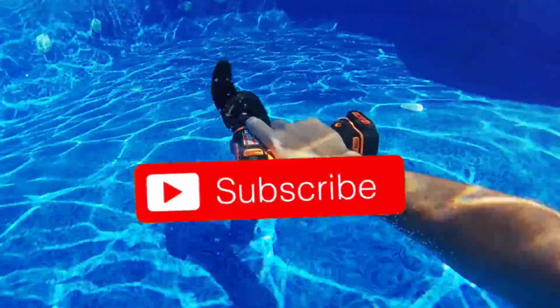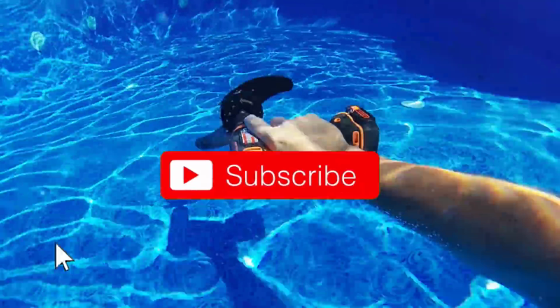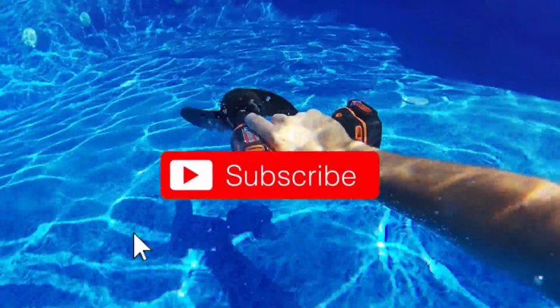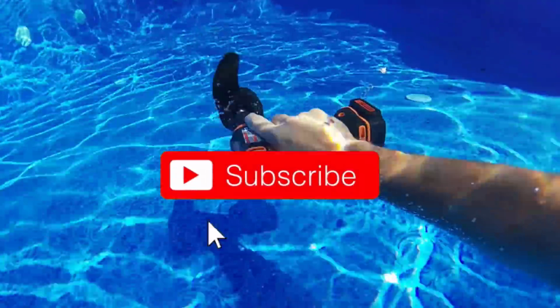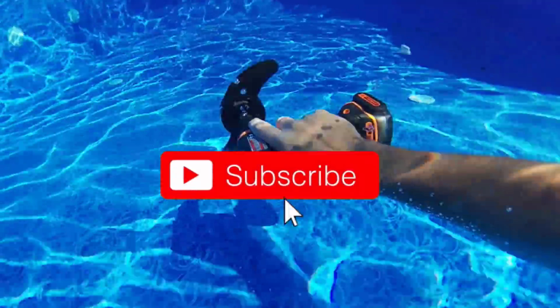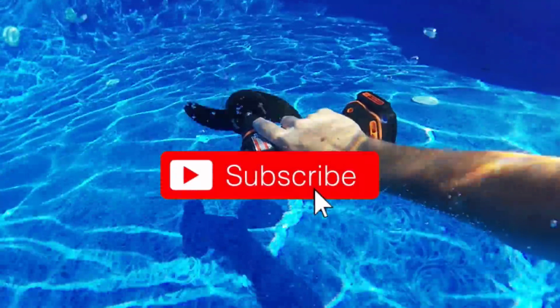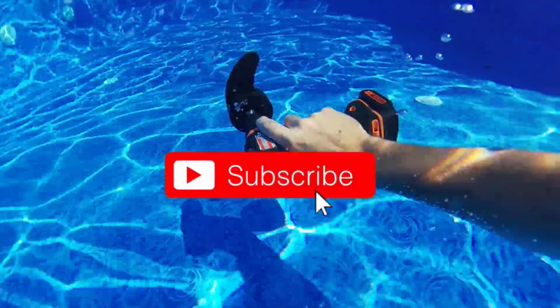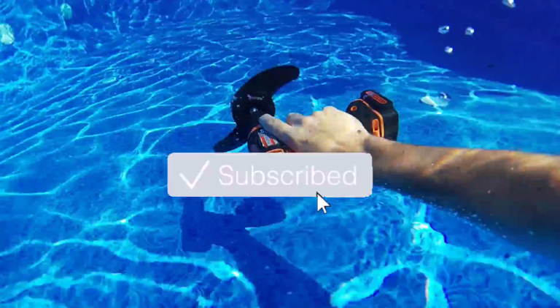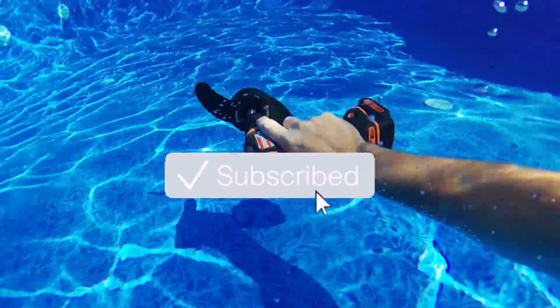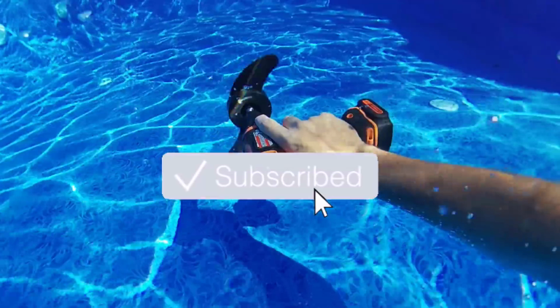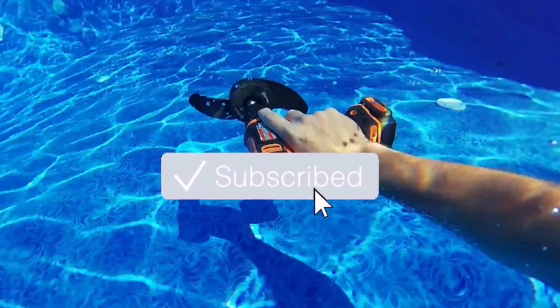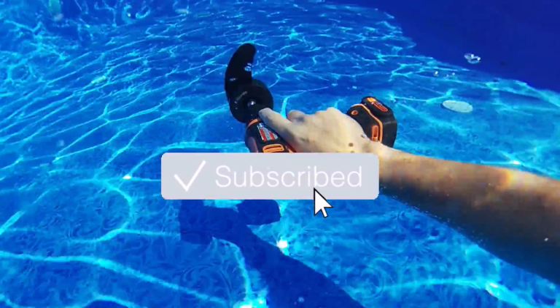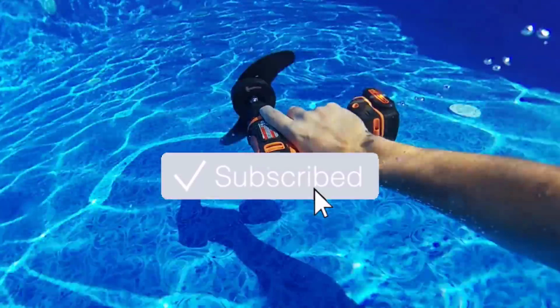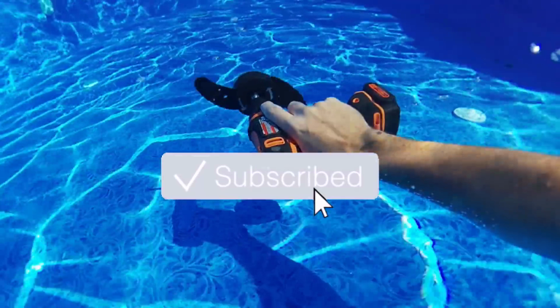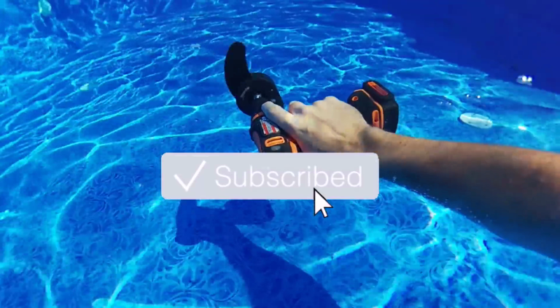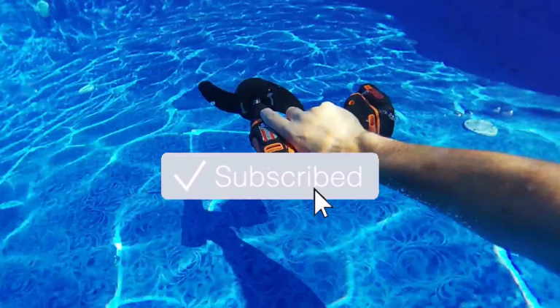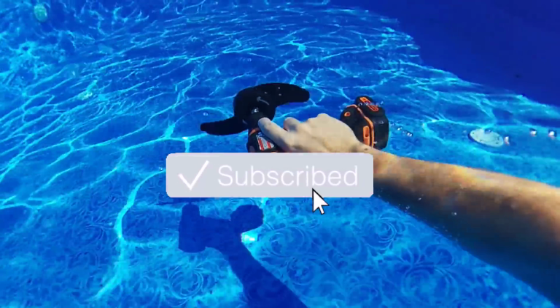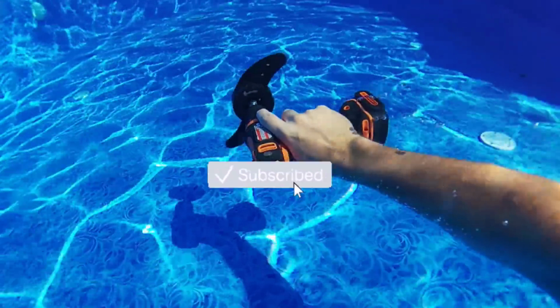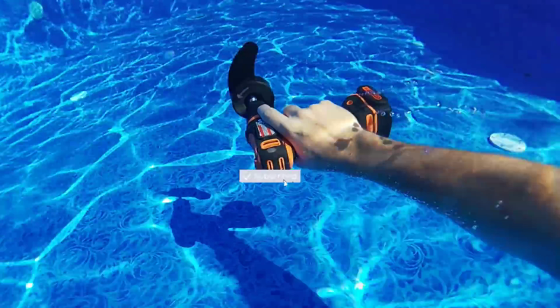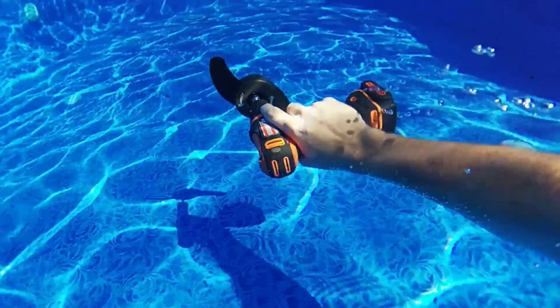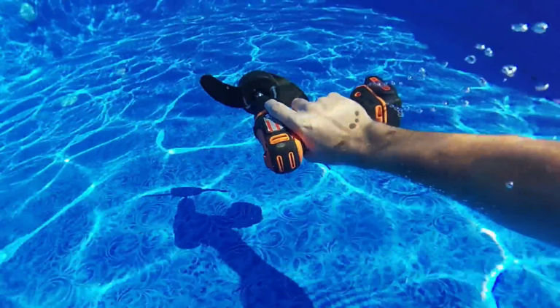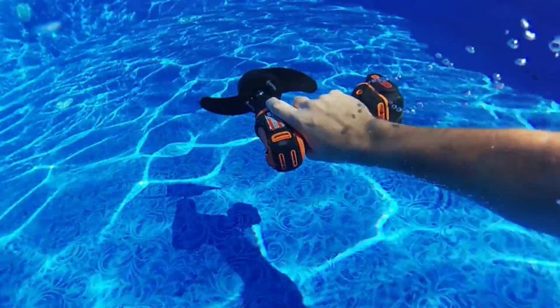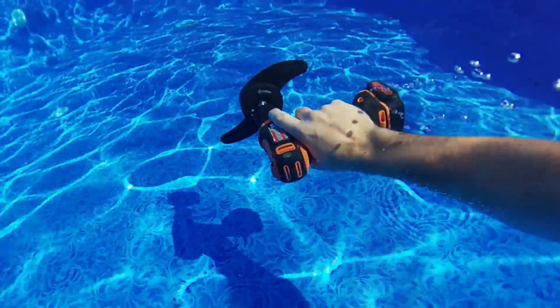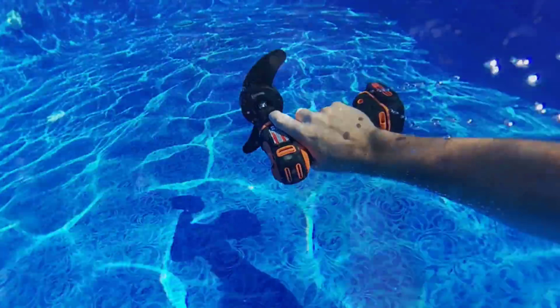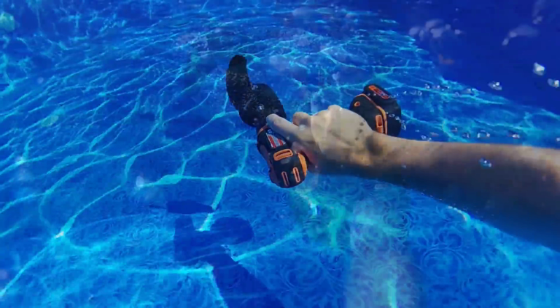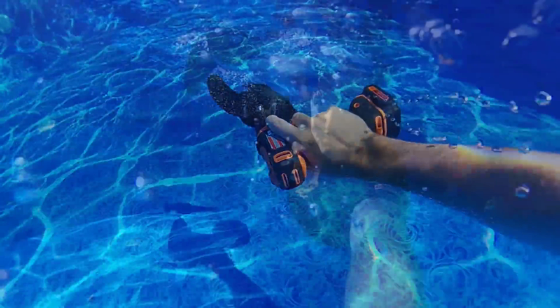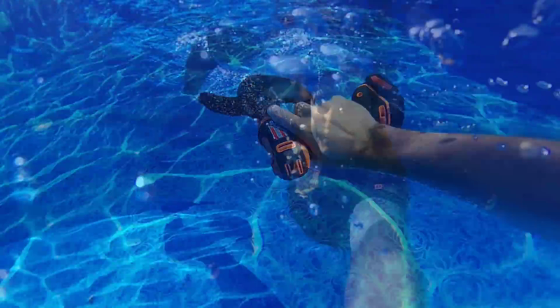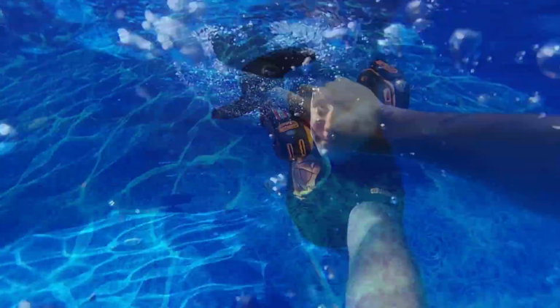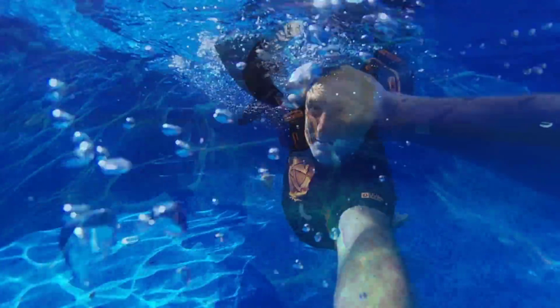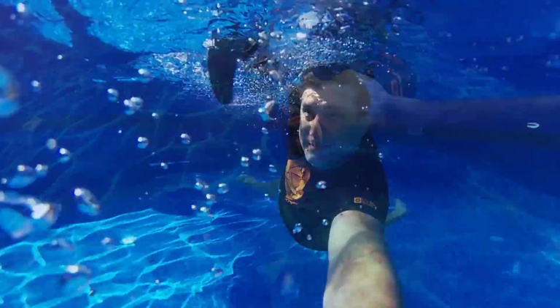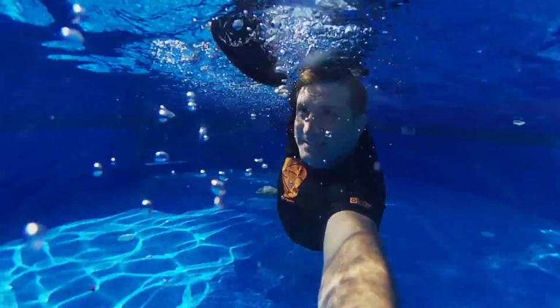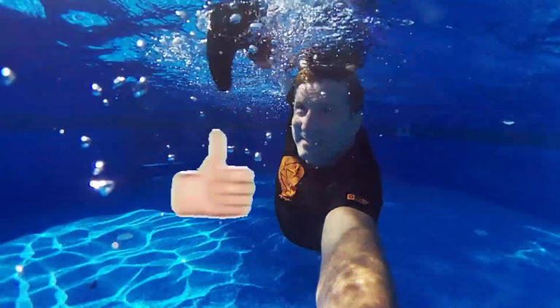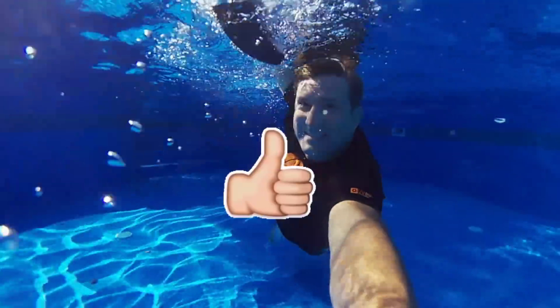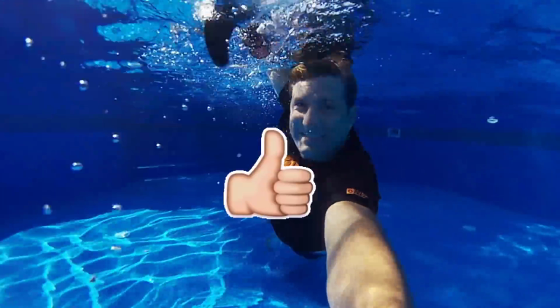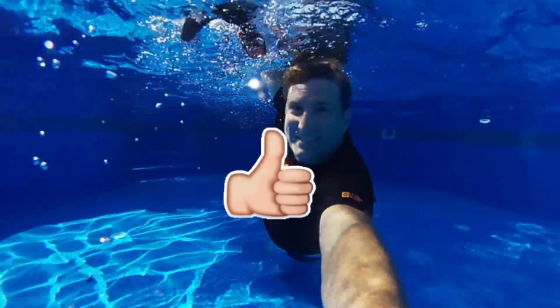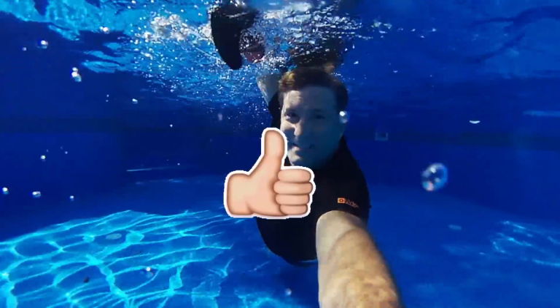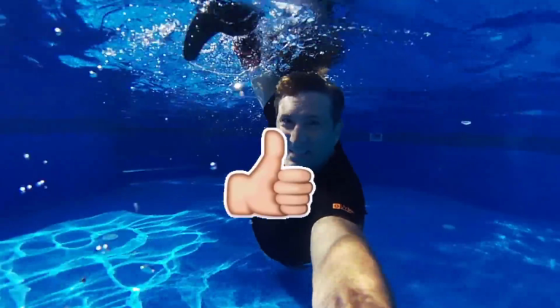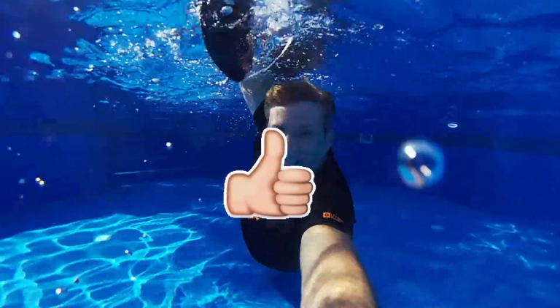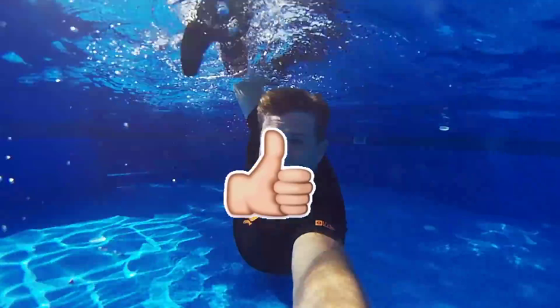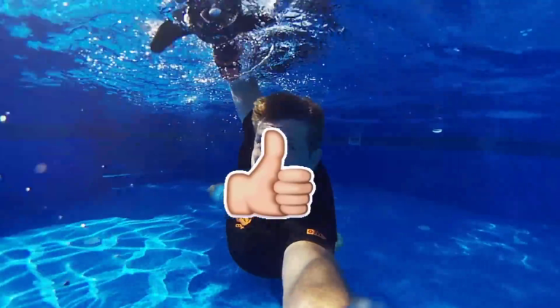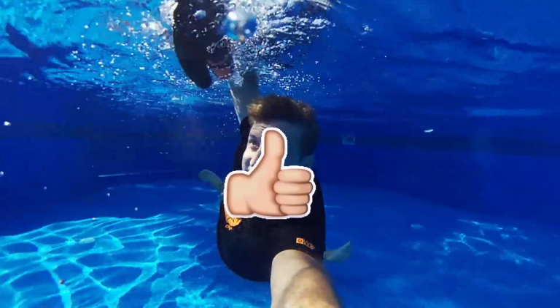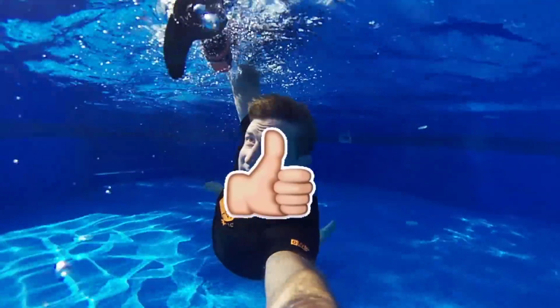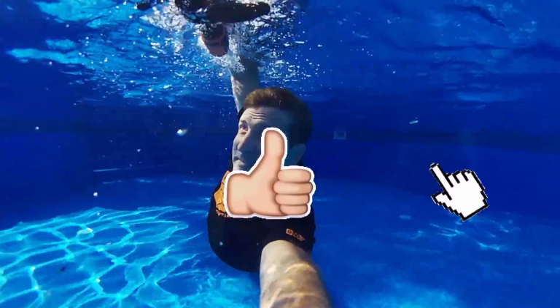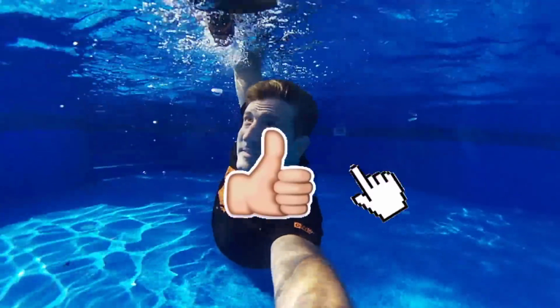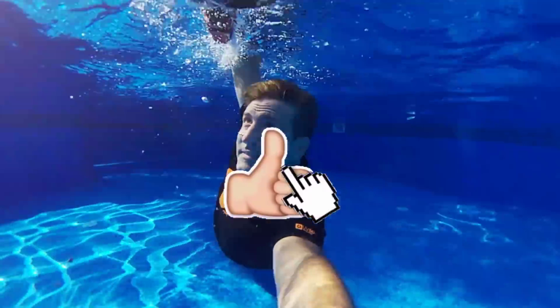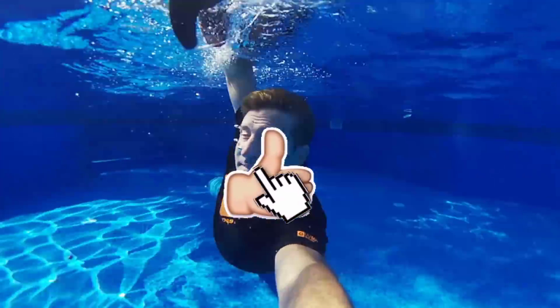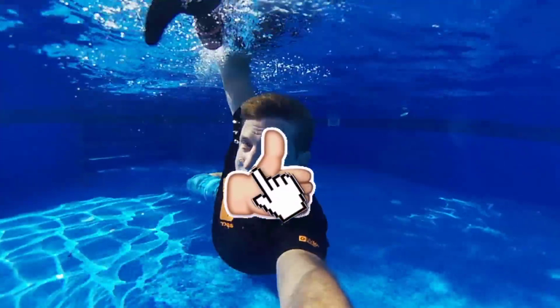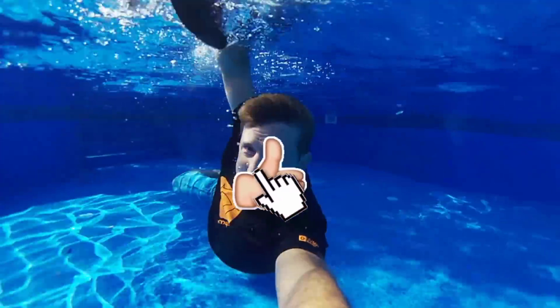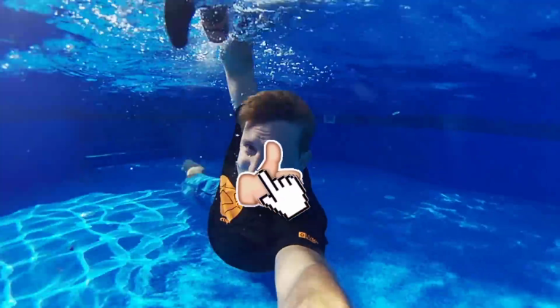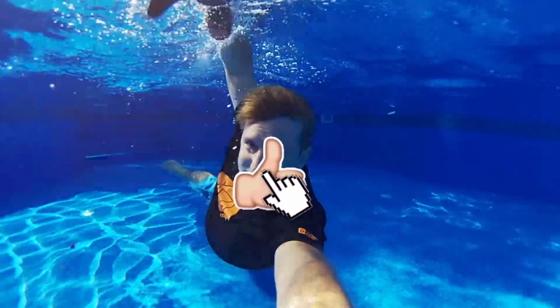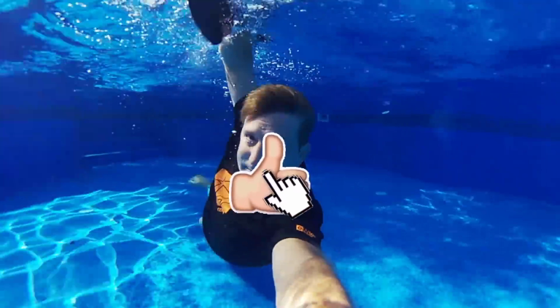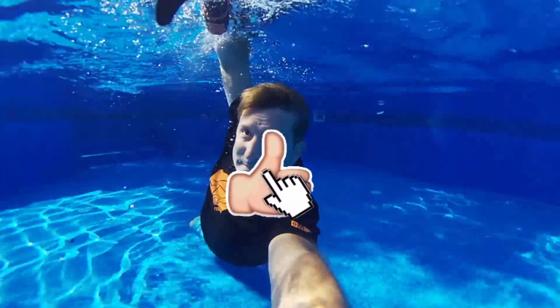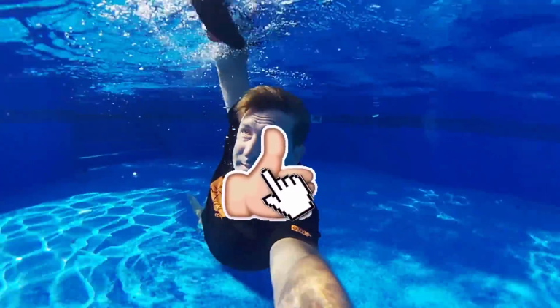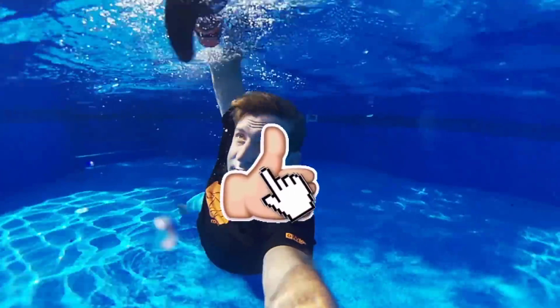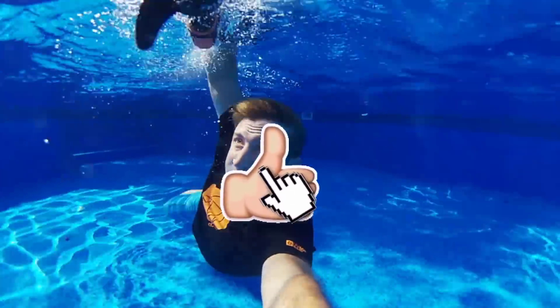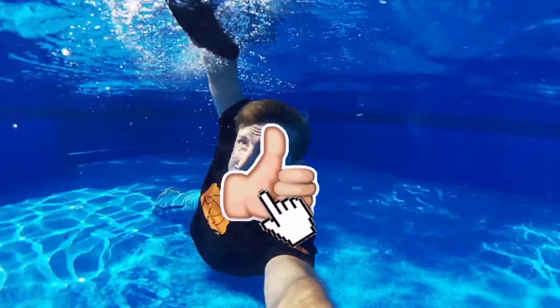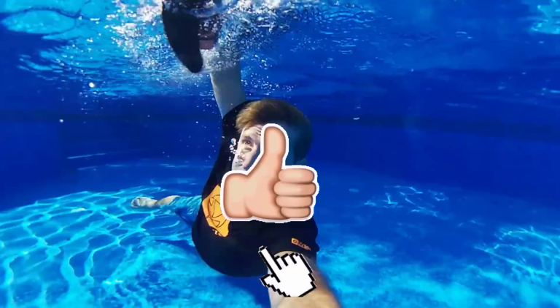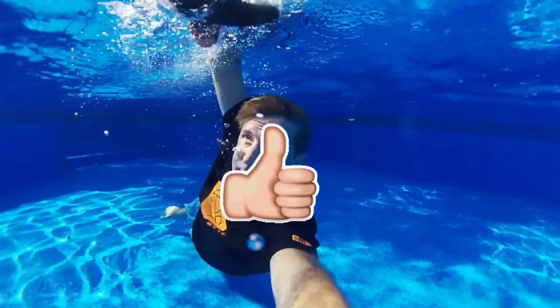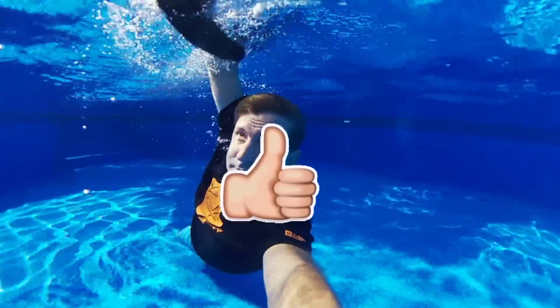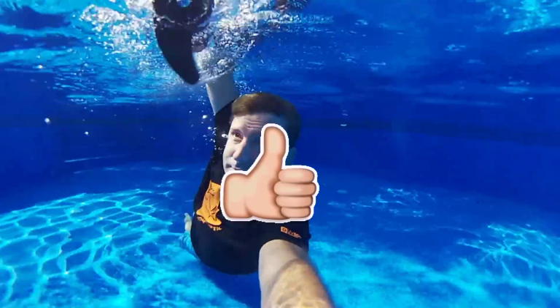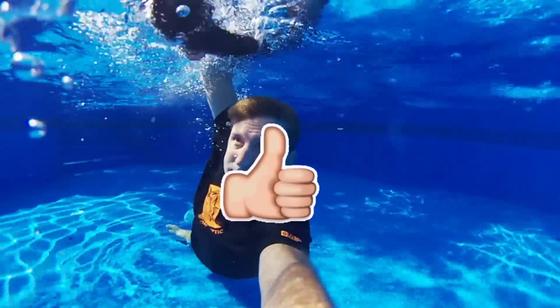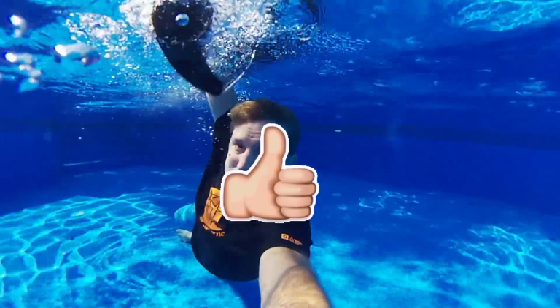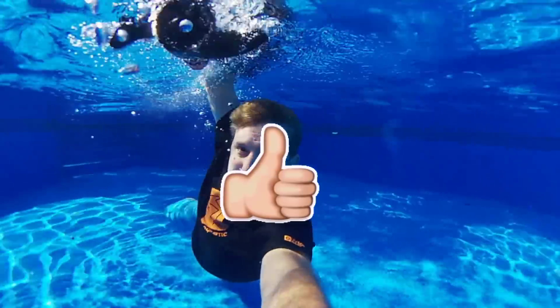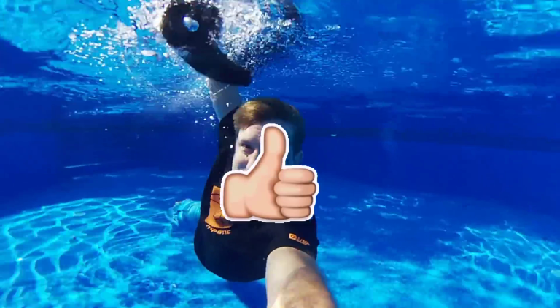Thanks everyone — please make sure you subscribe to my channel, check out all my content, leave a like for this video, and I'll see you guys around real soon.